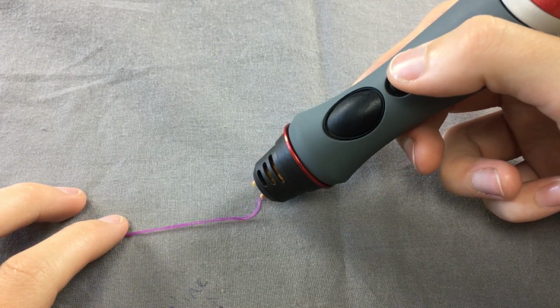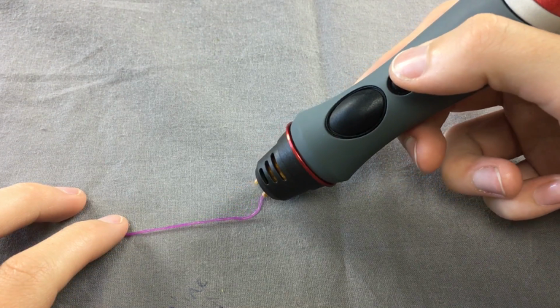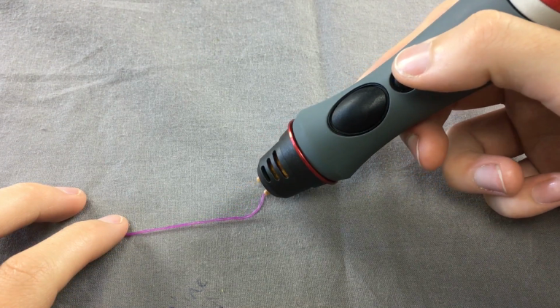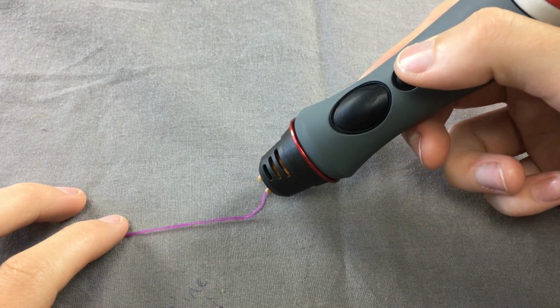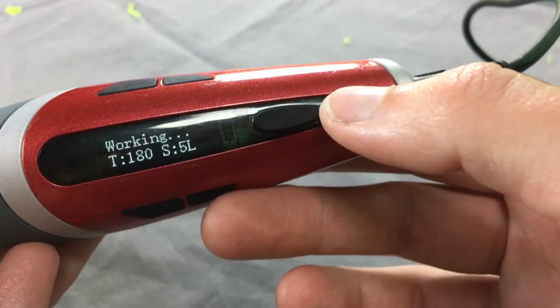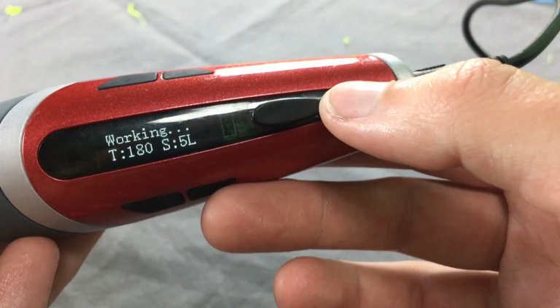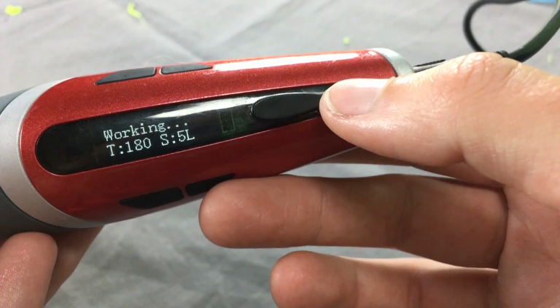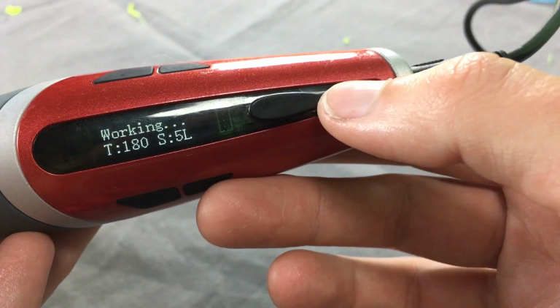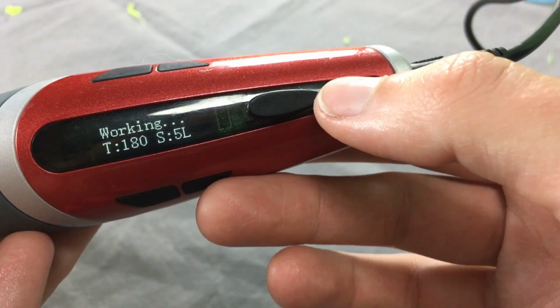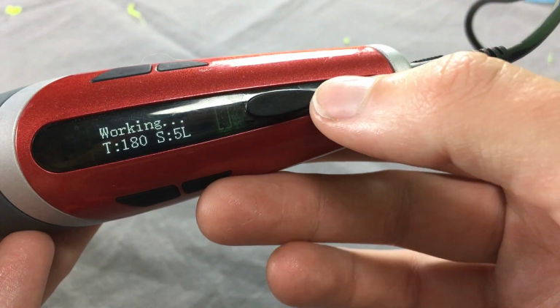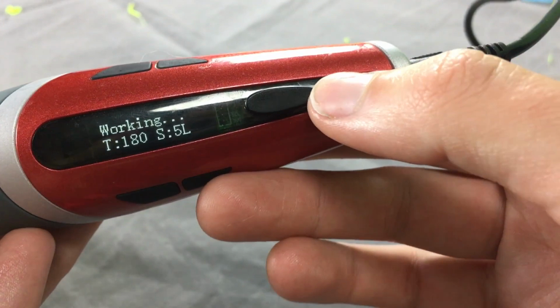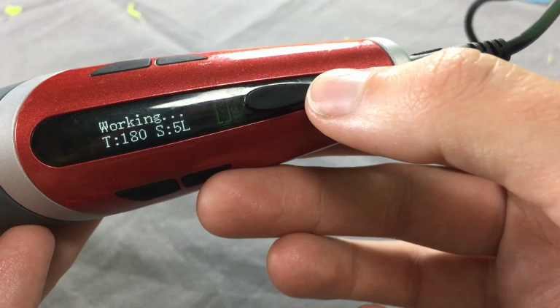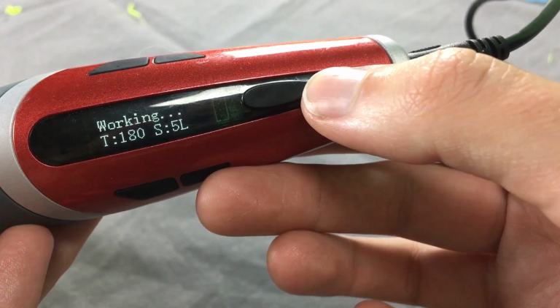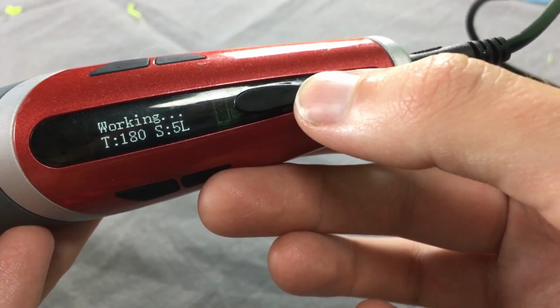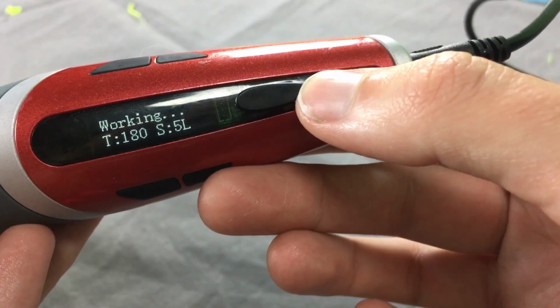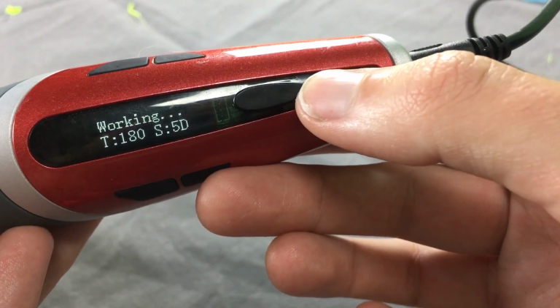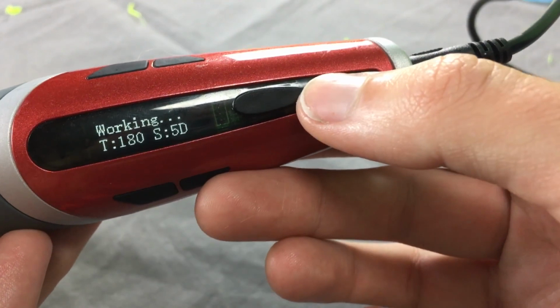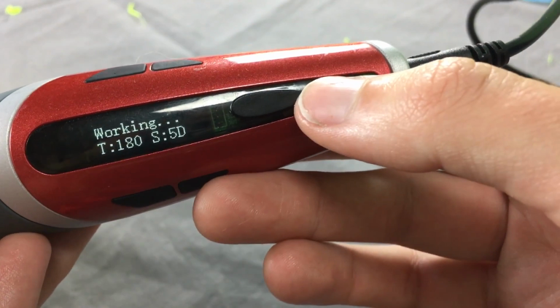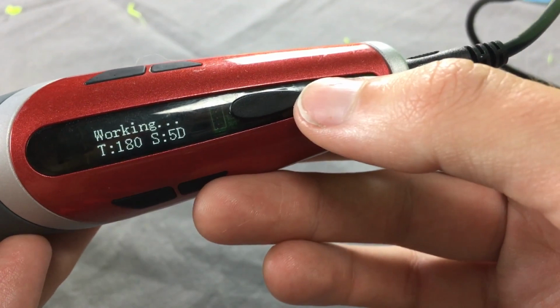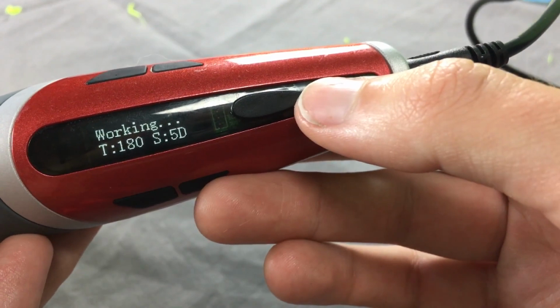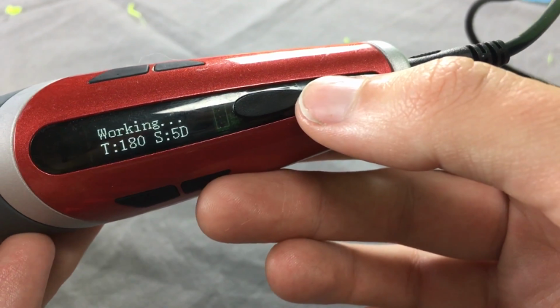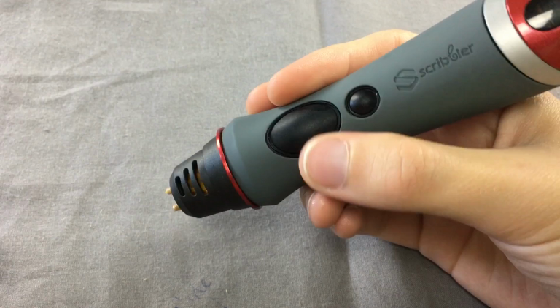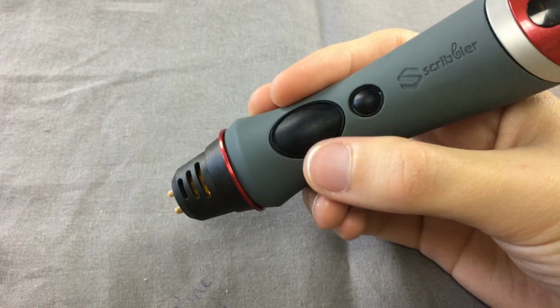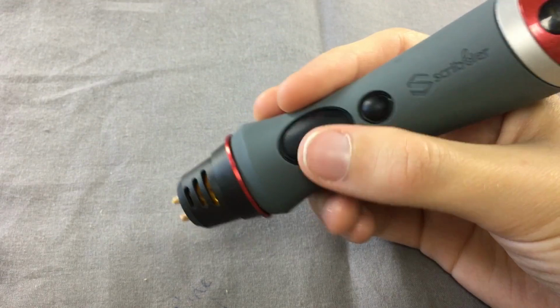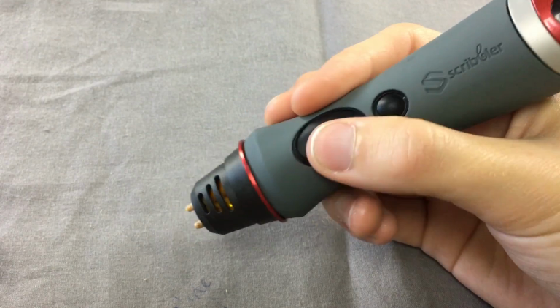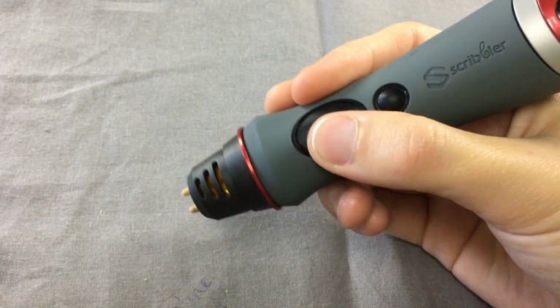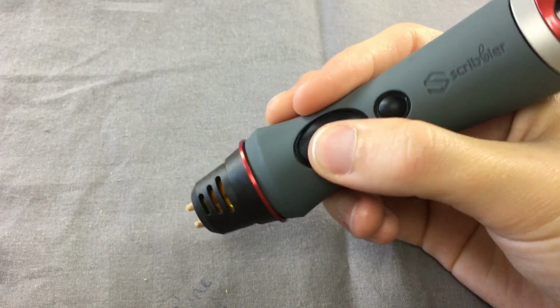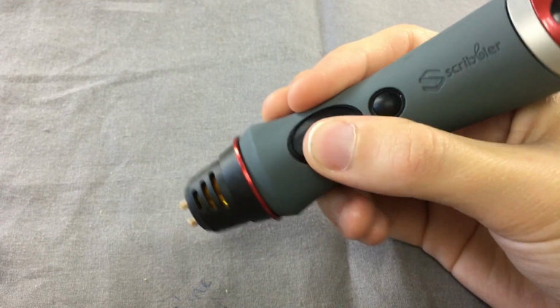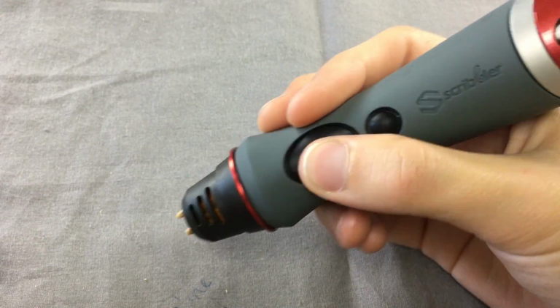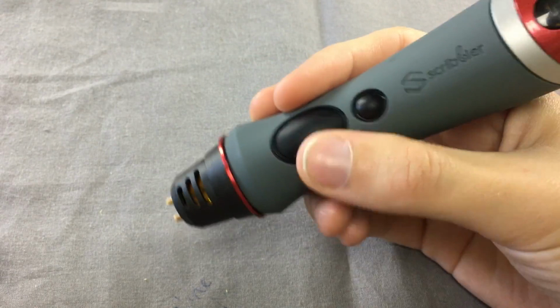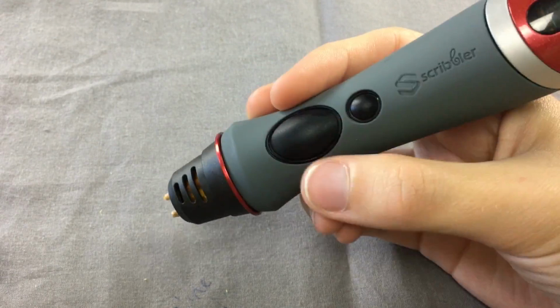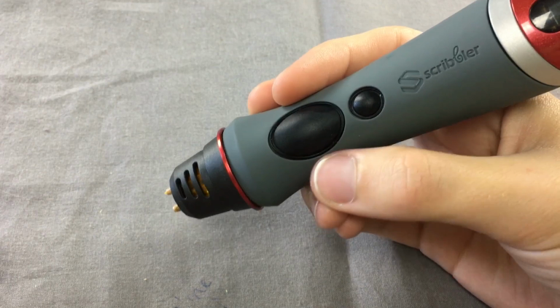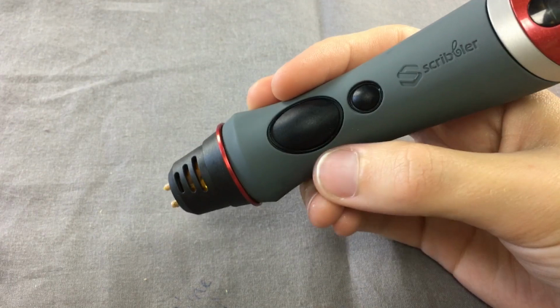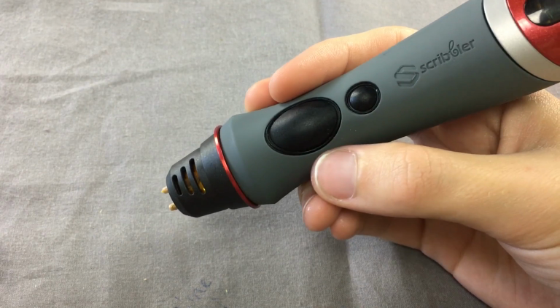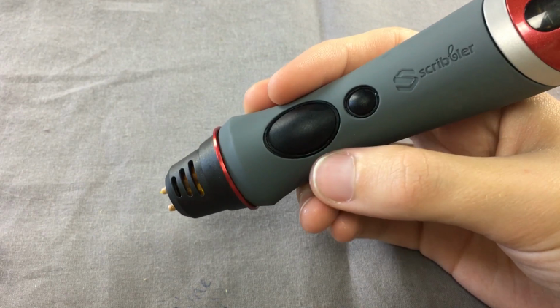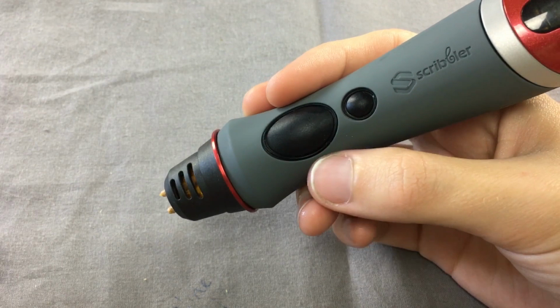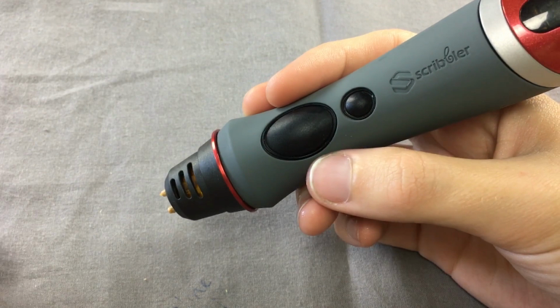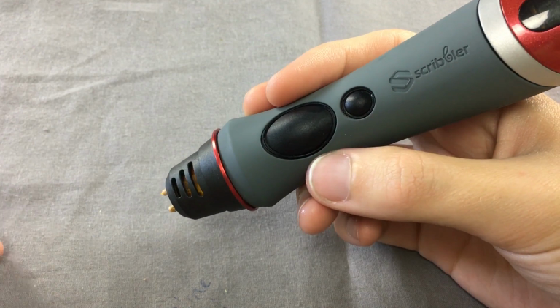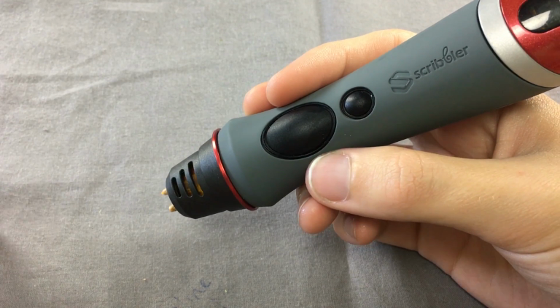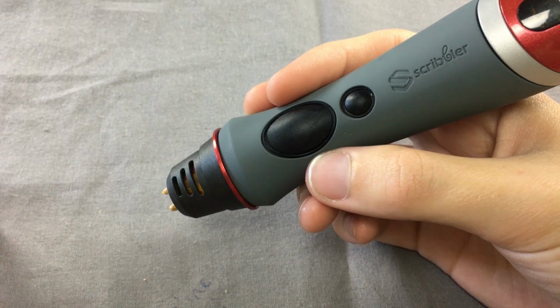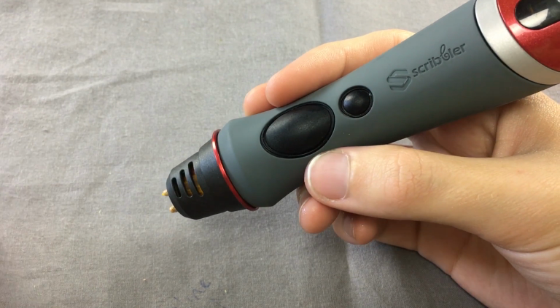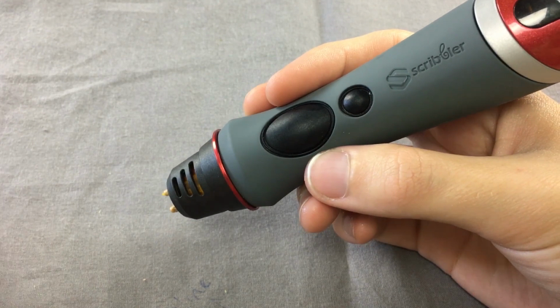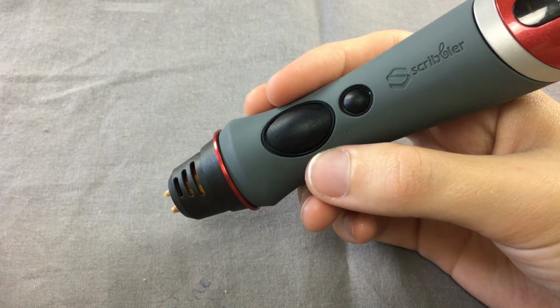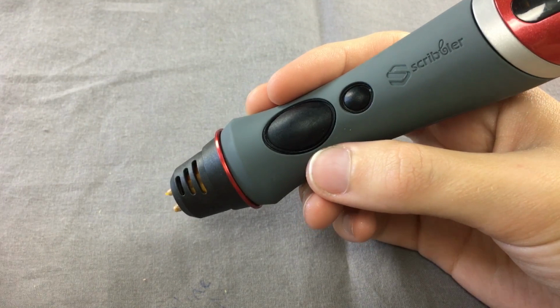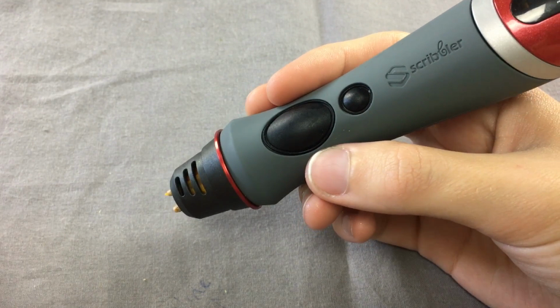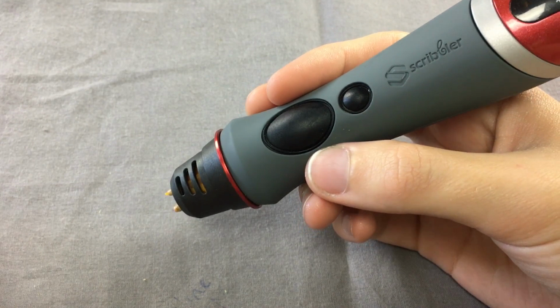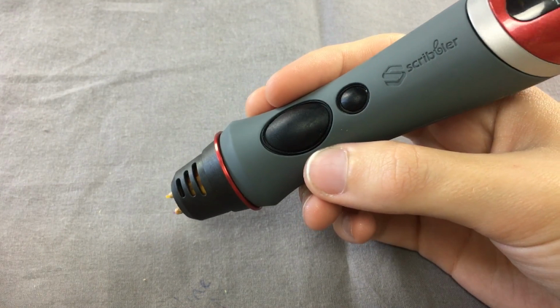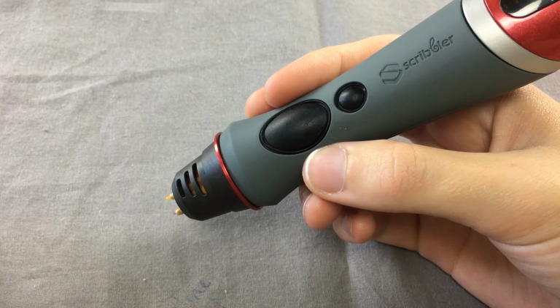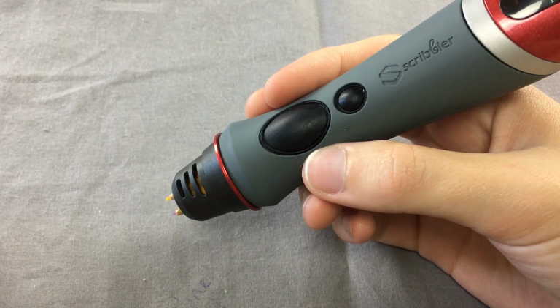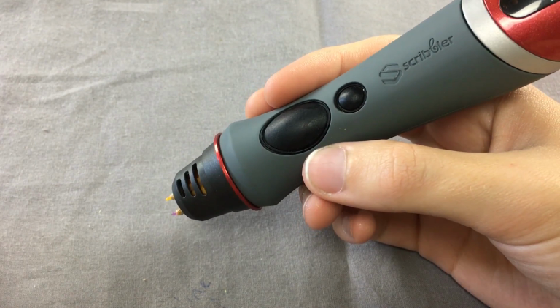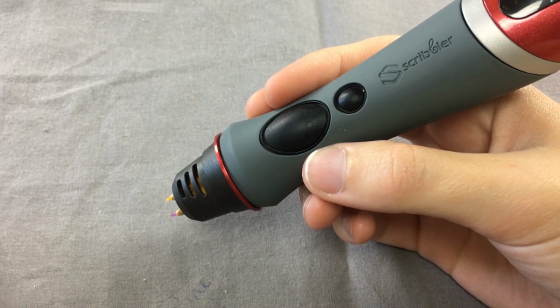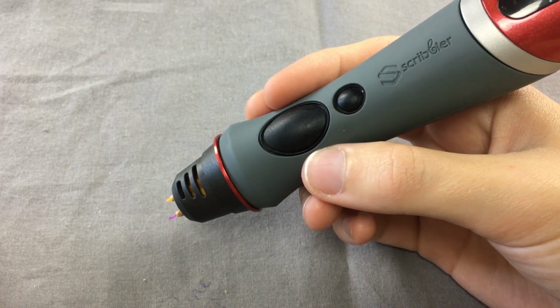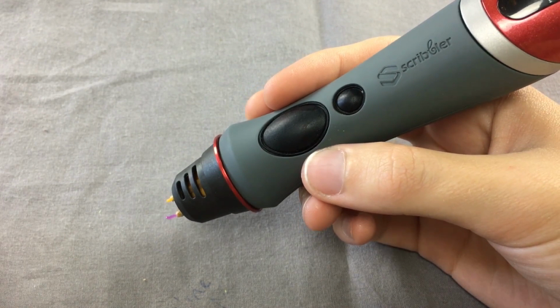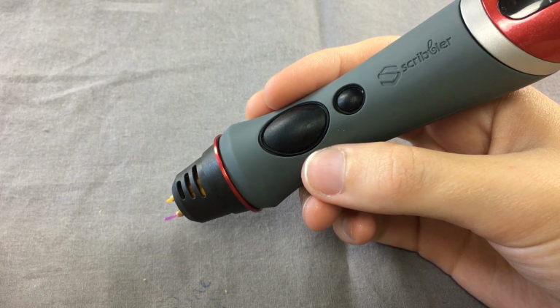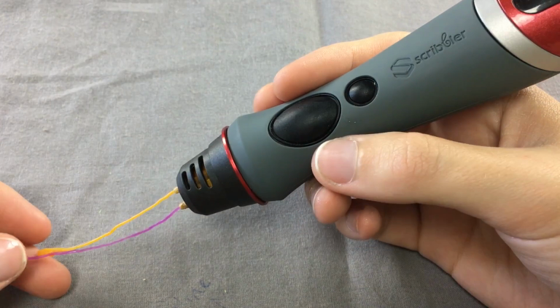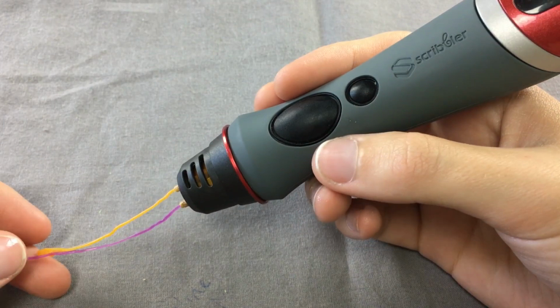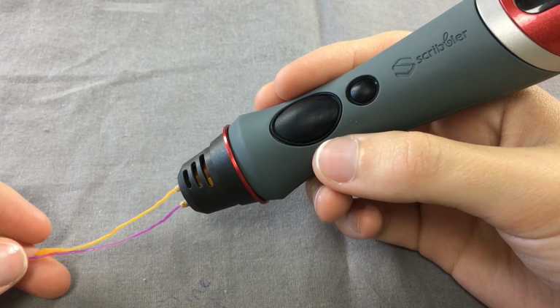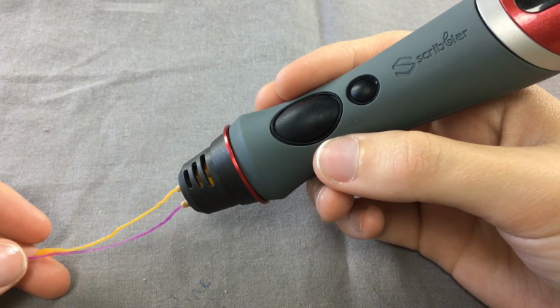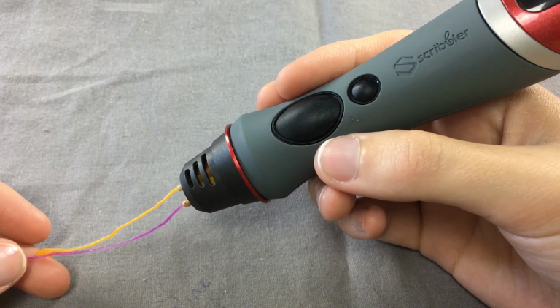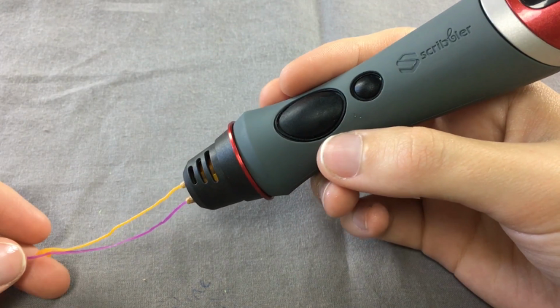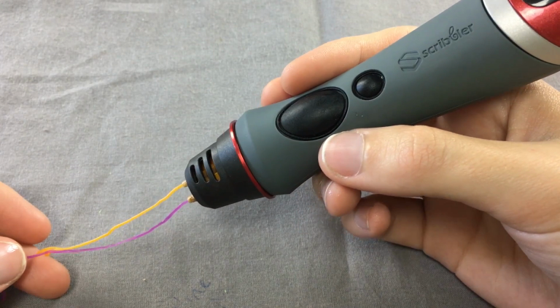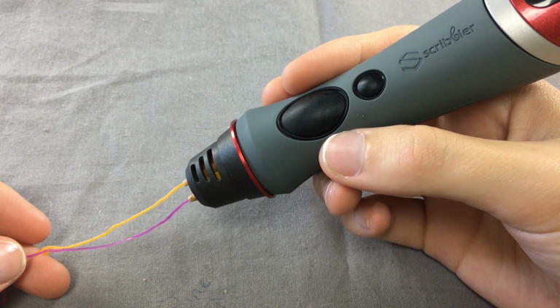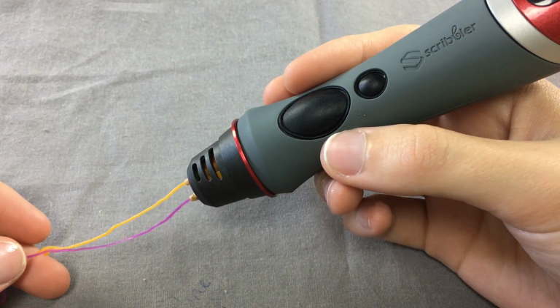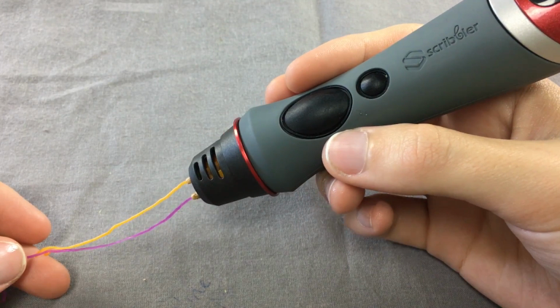Scribbler also added a double-click feature, which allows you to draw with the pen without holding the button down.